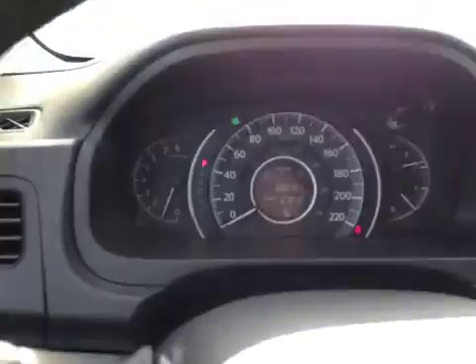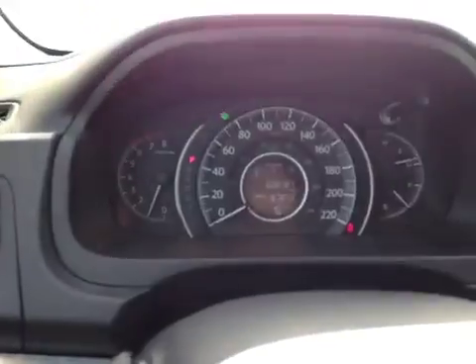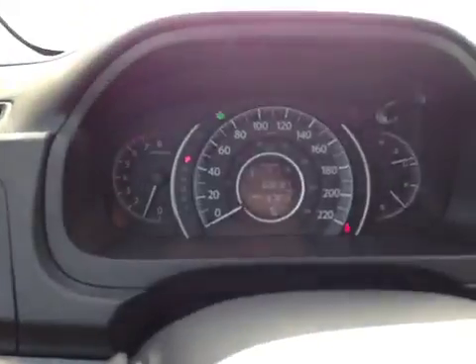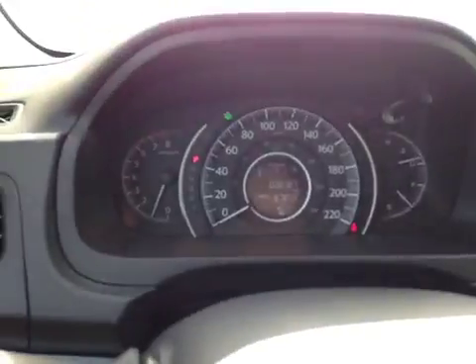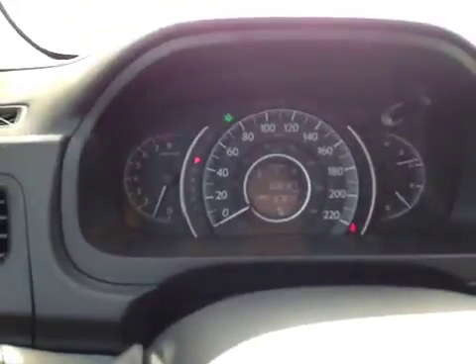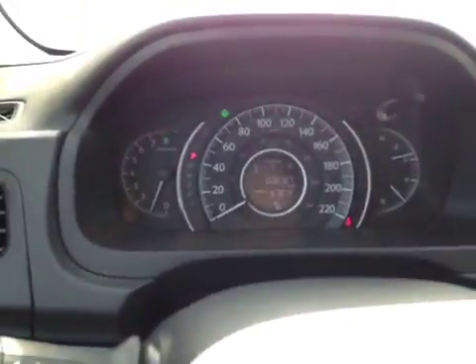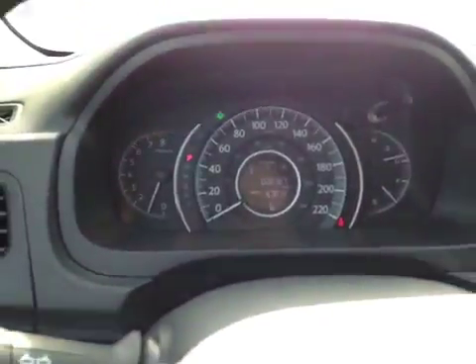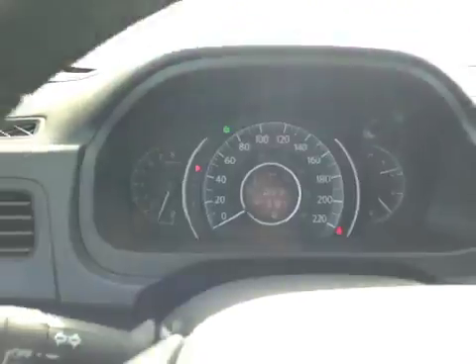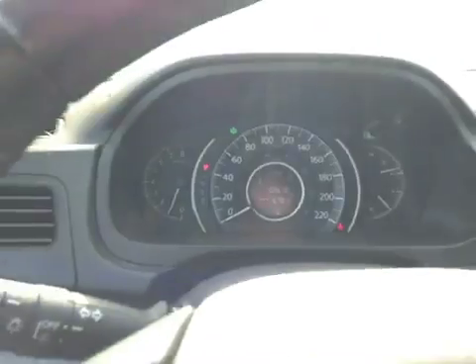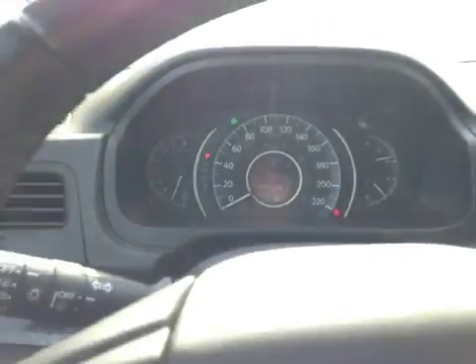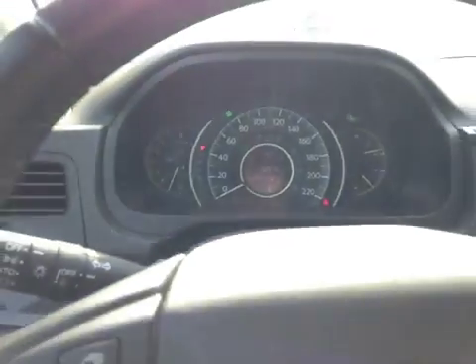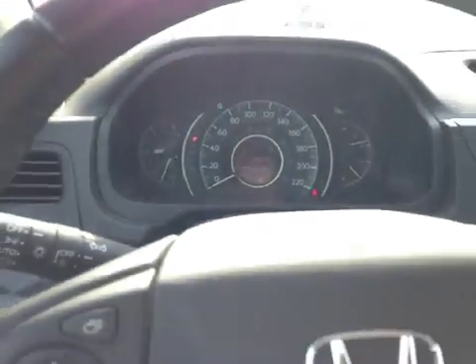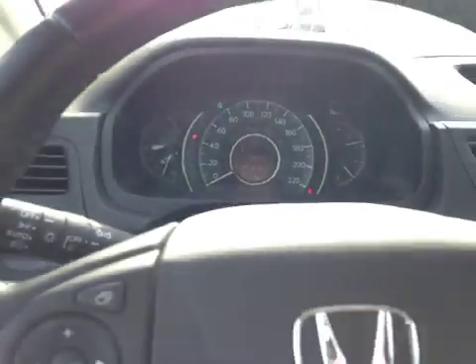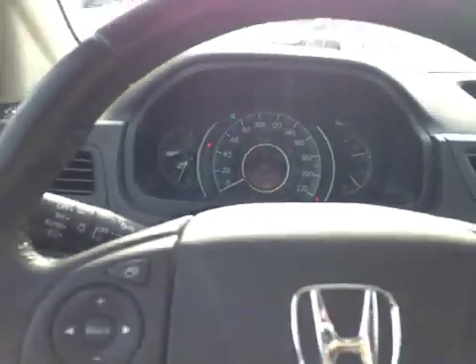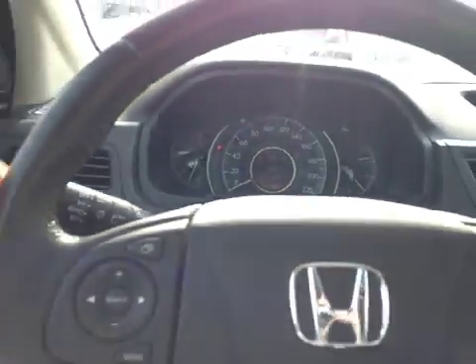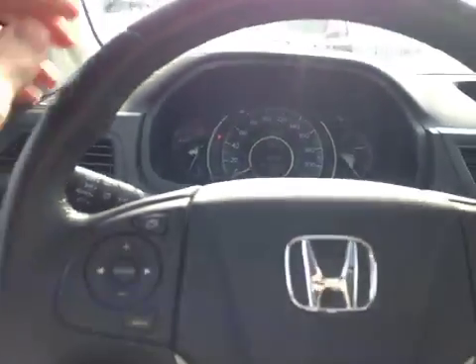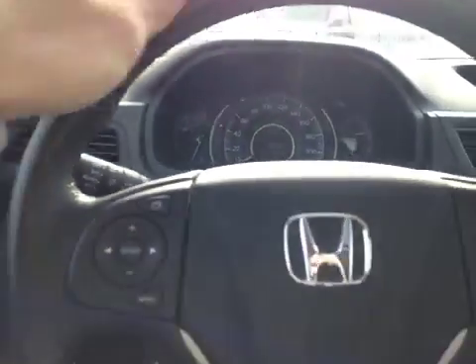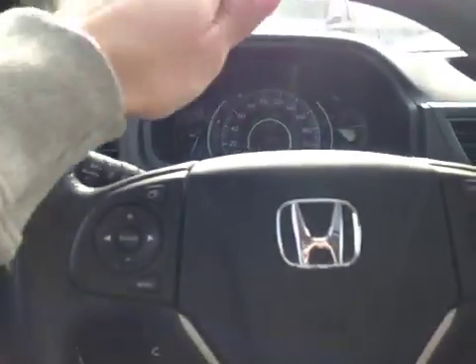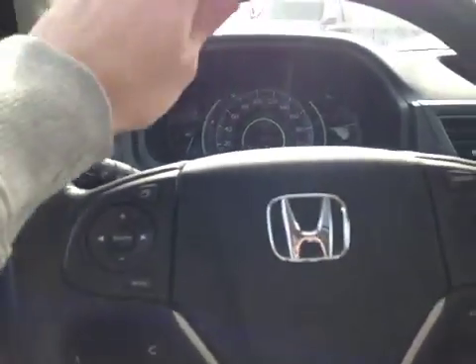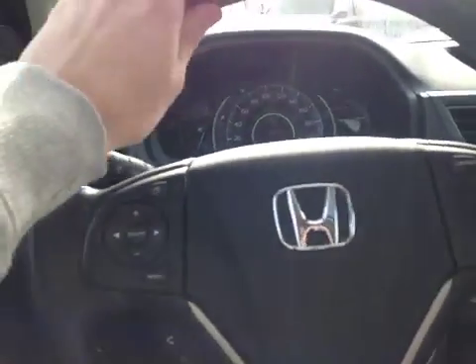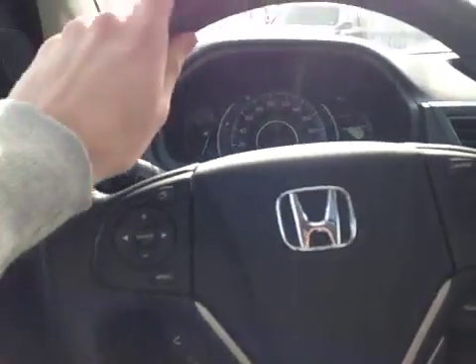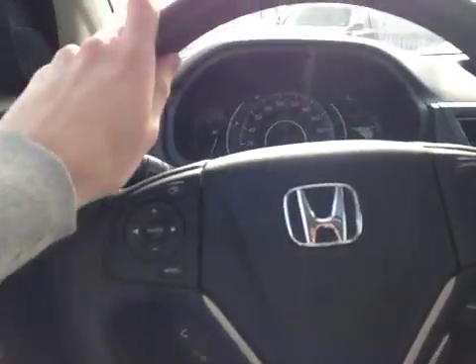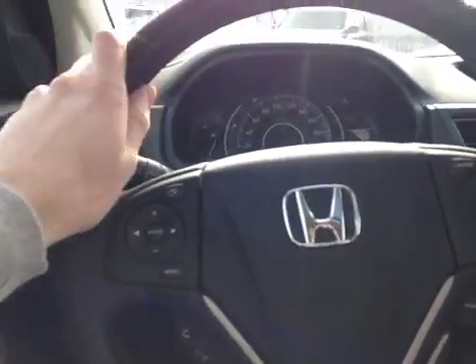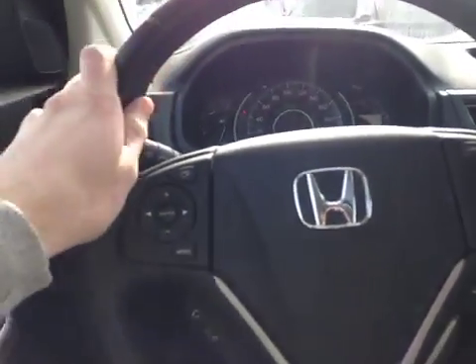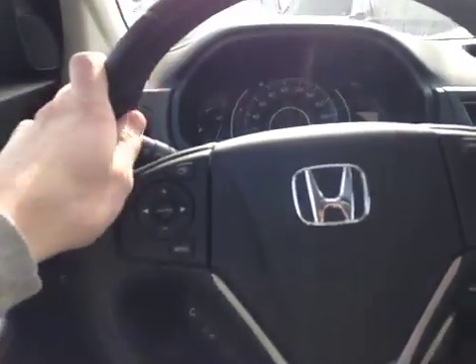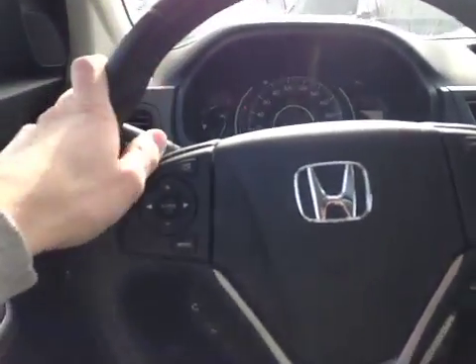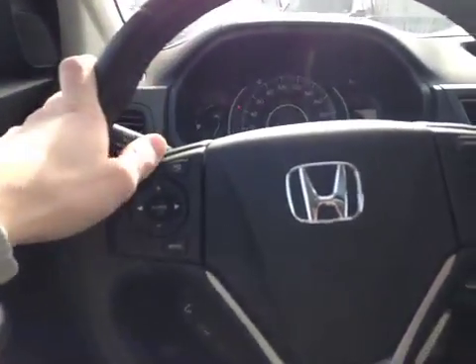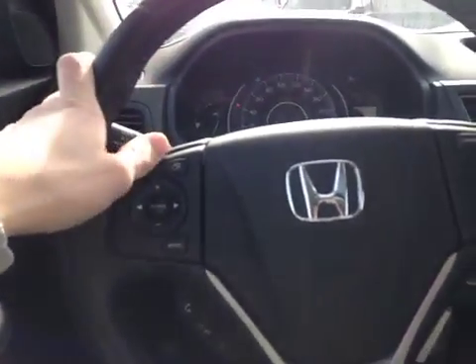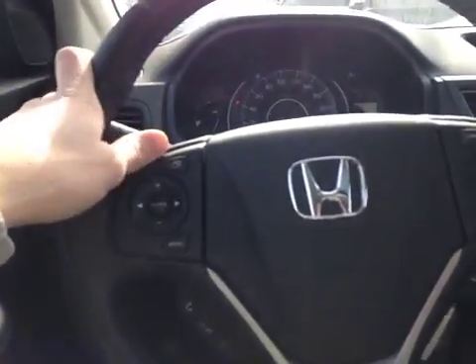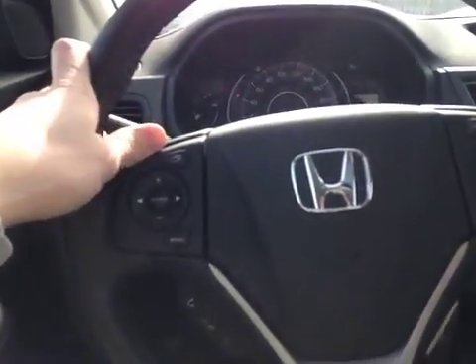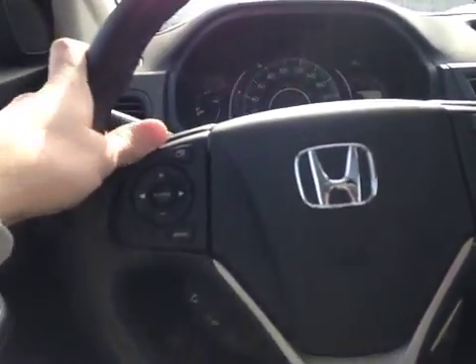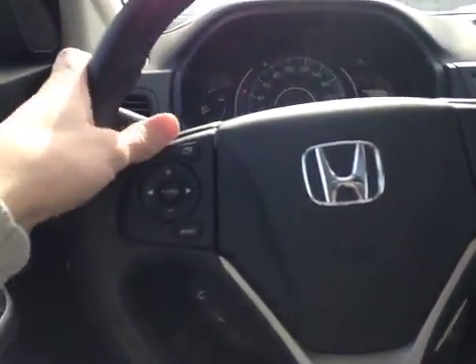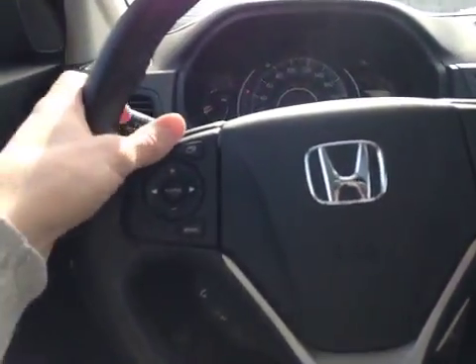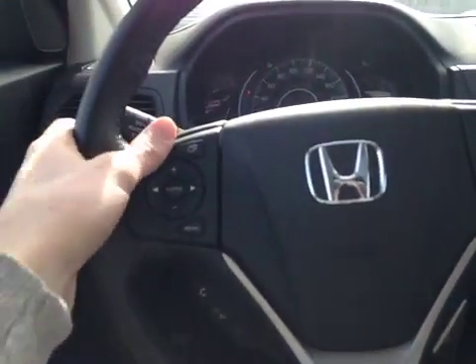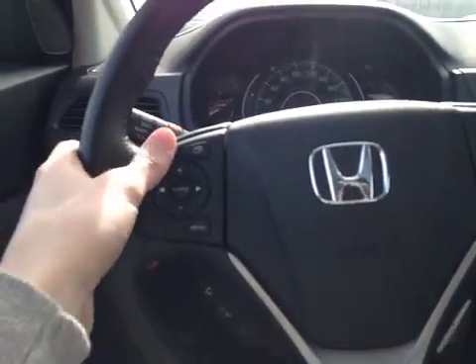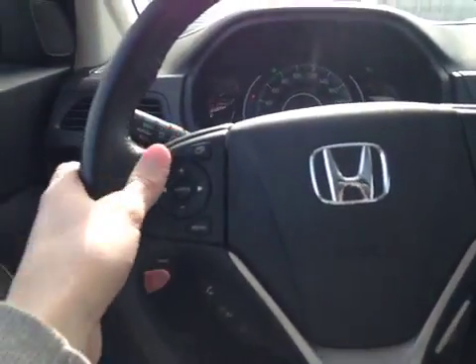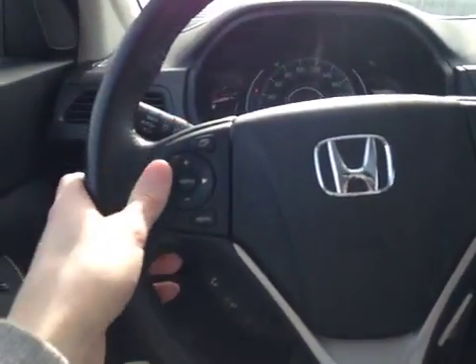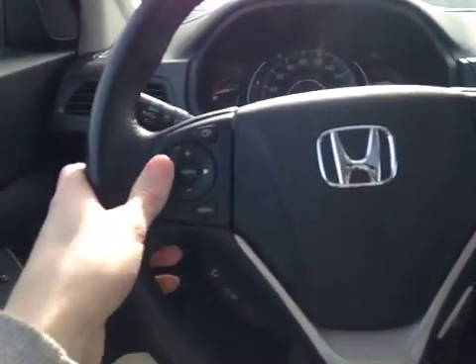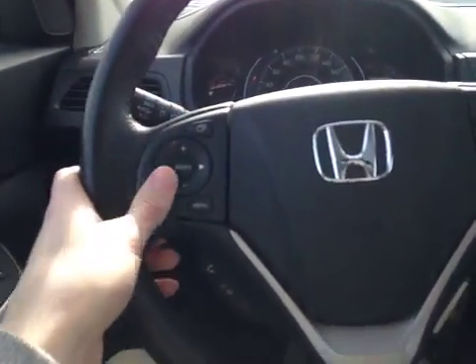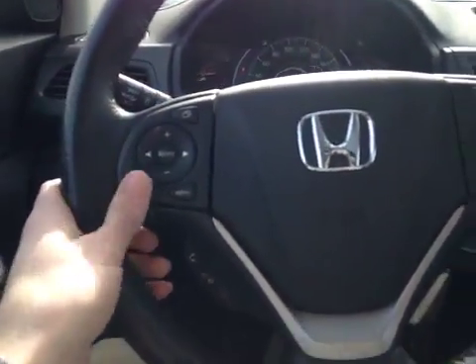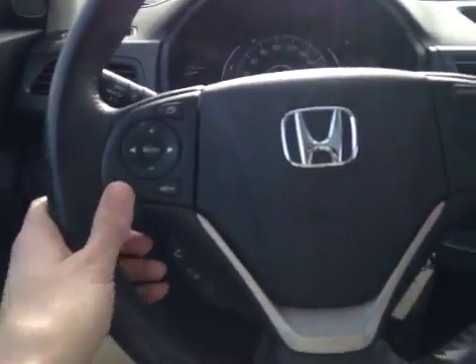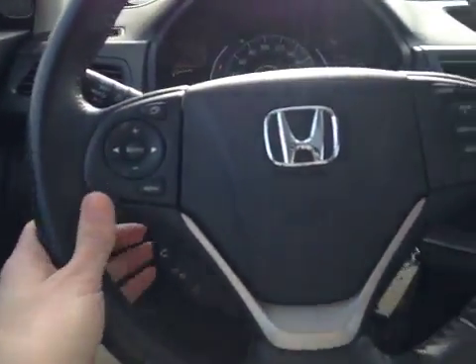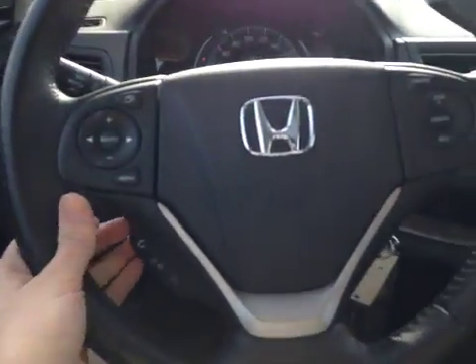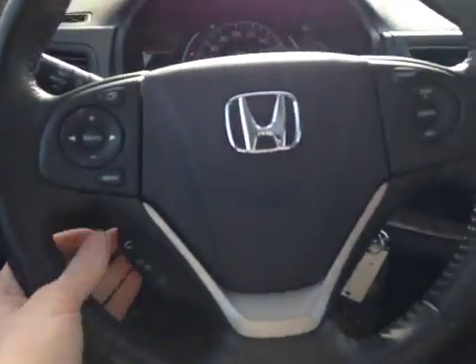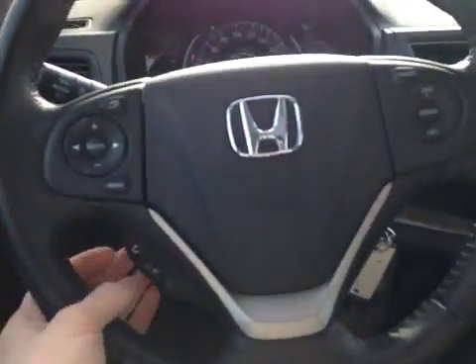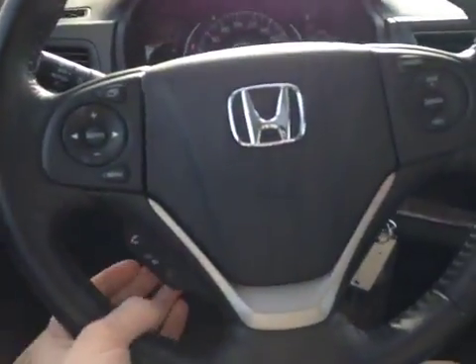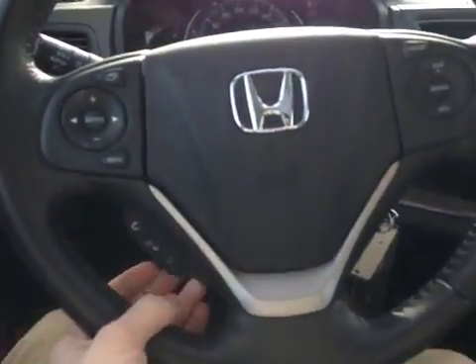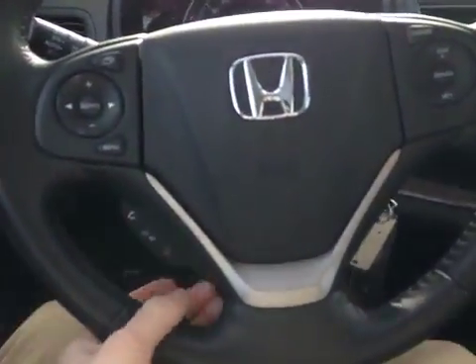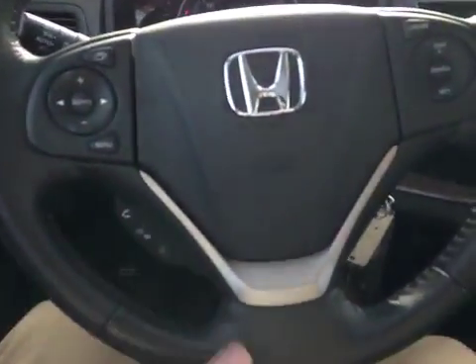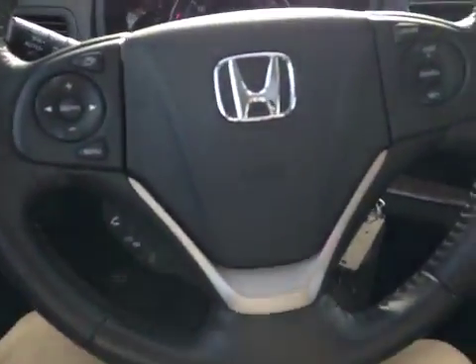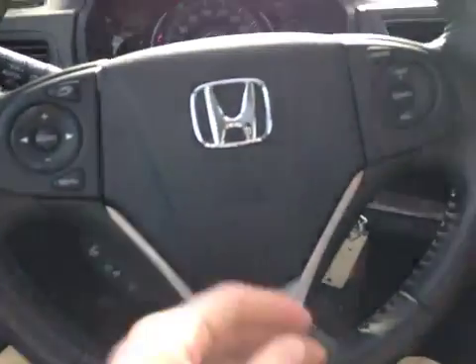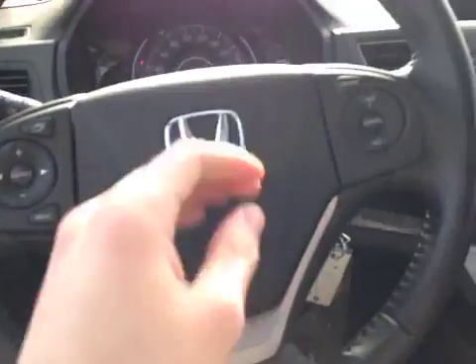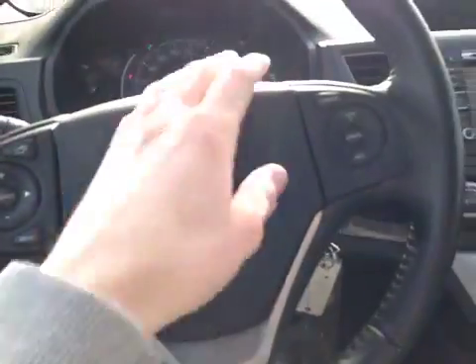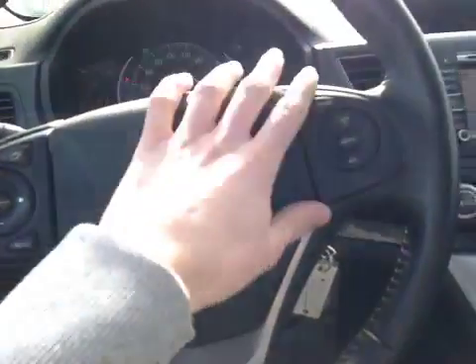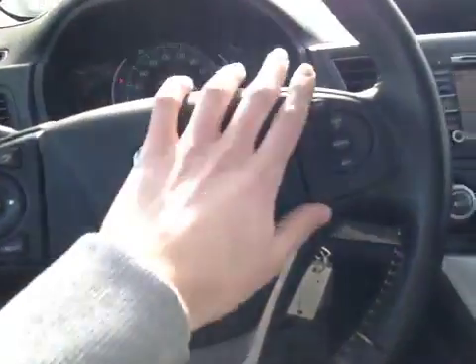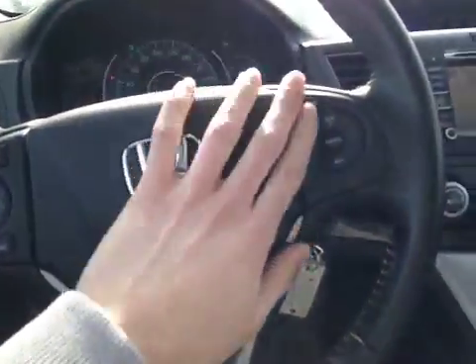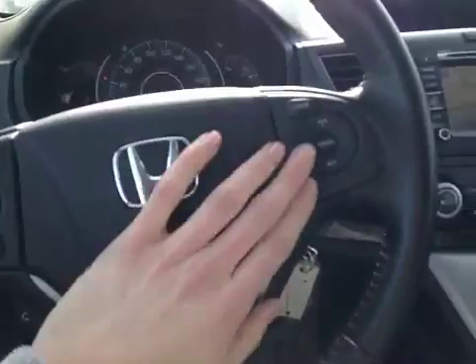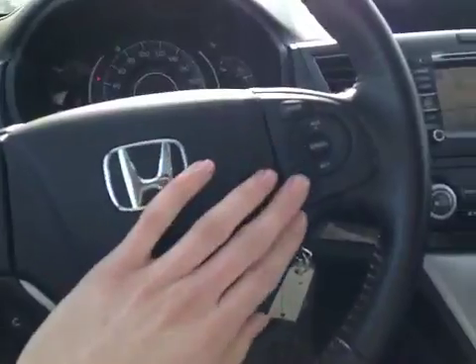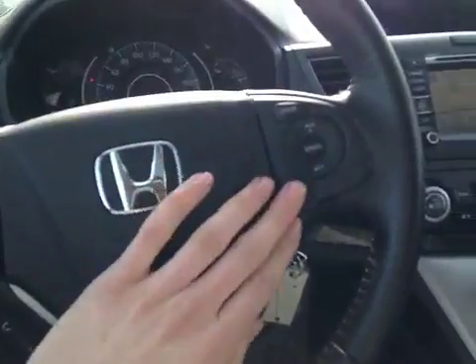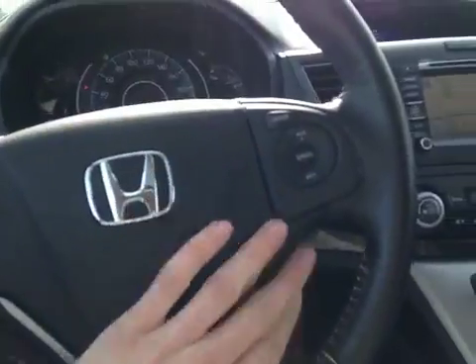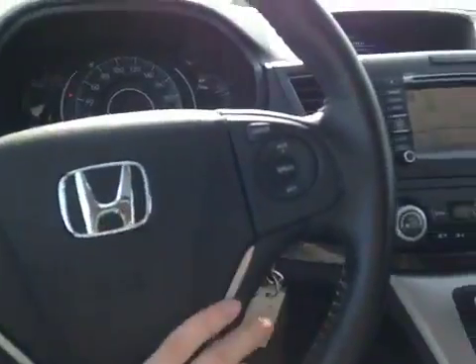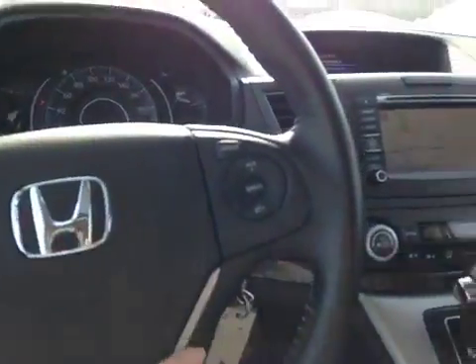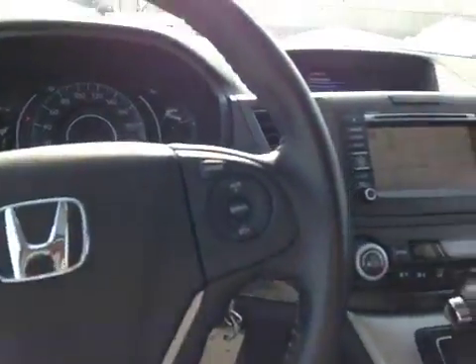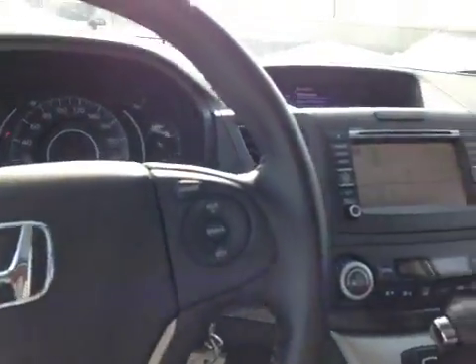Up here in the center dash we have all your main readouts. Back on this leather-wrapped steering wheel we have your stereo controls, hands-free communication as well as cruise control settings.